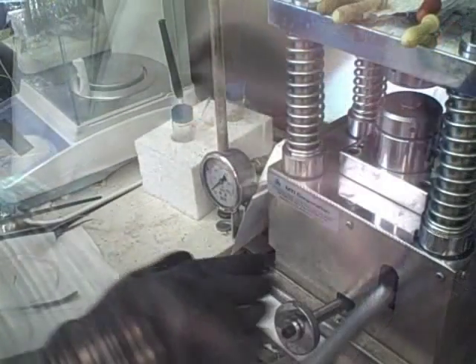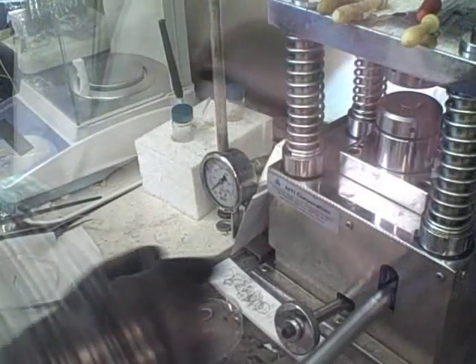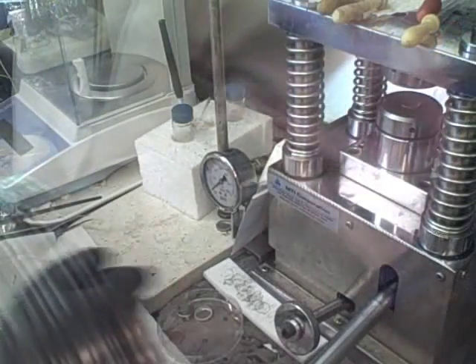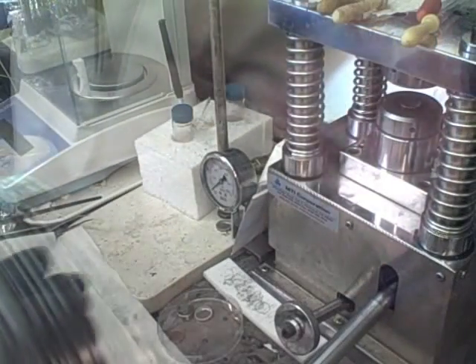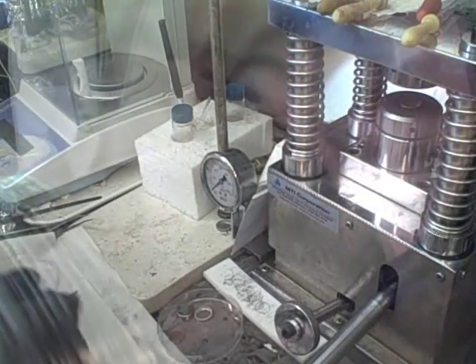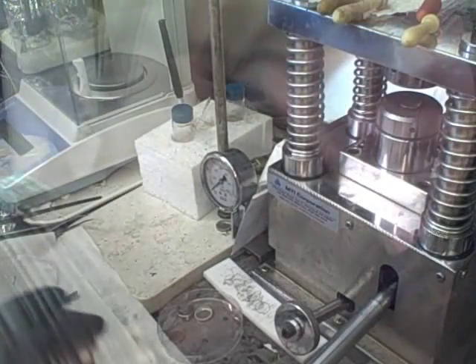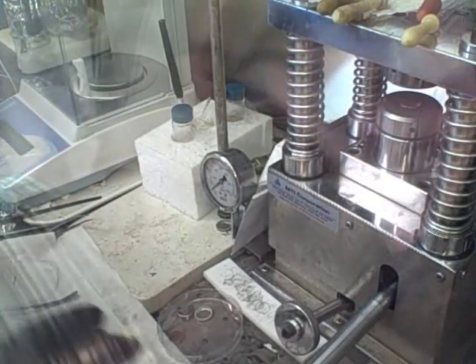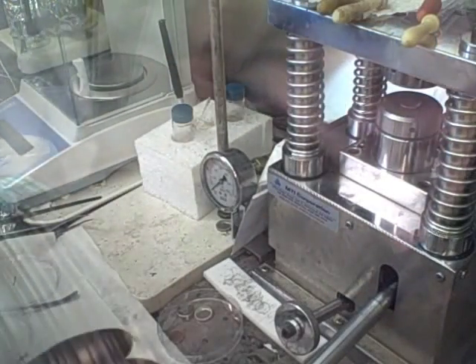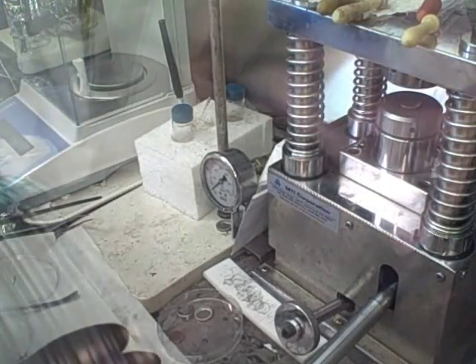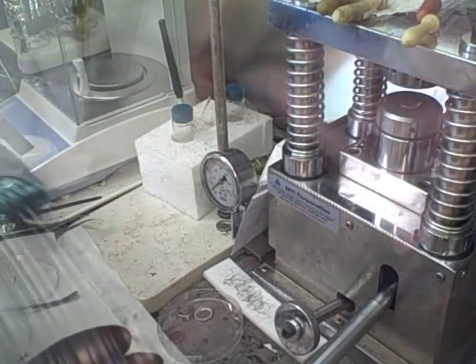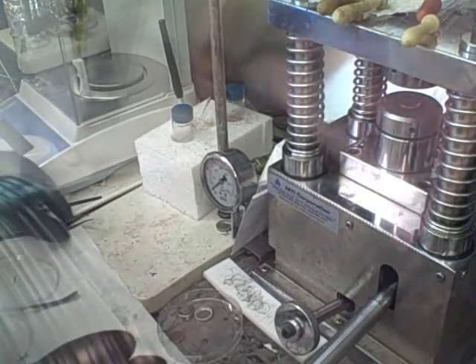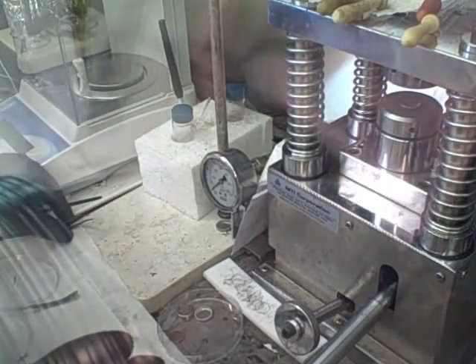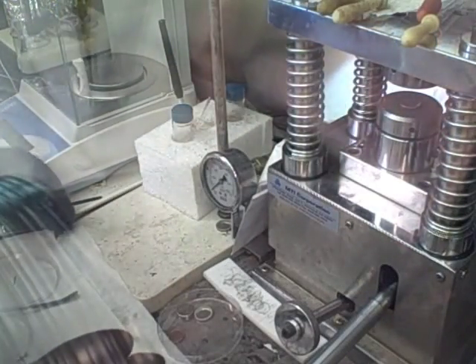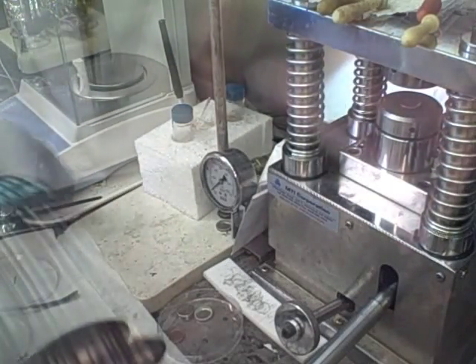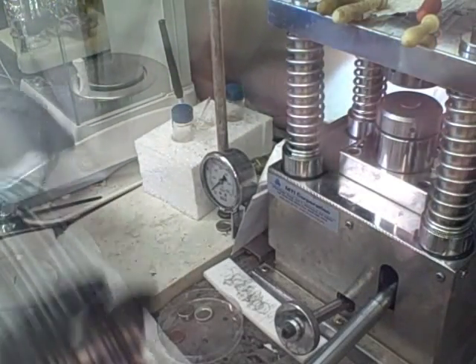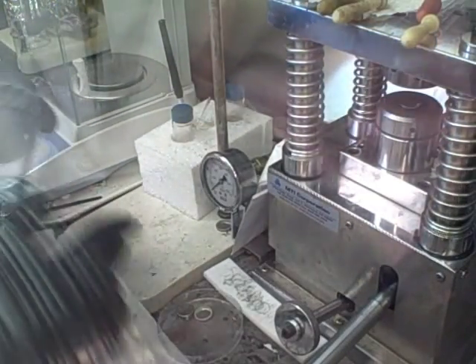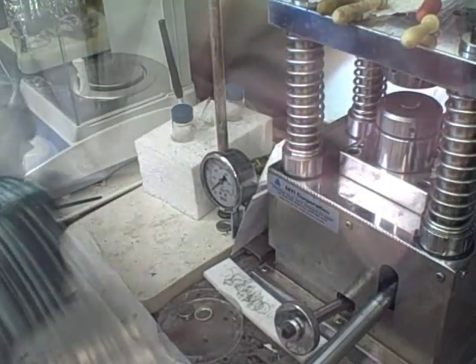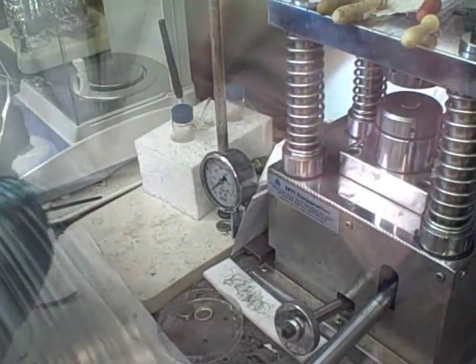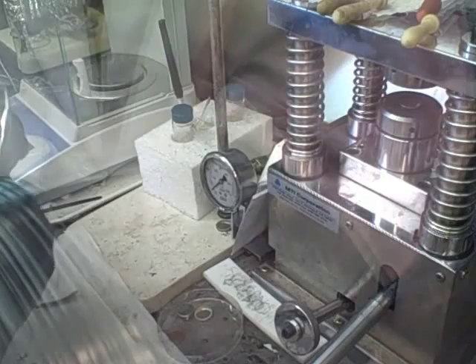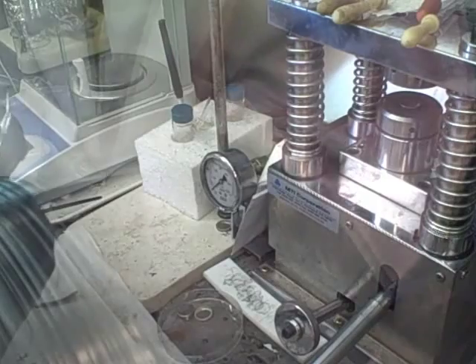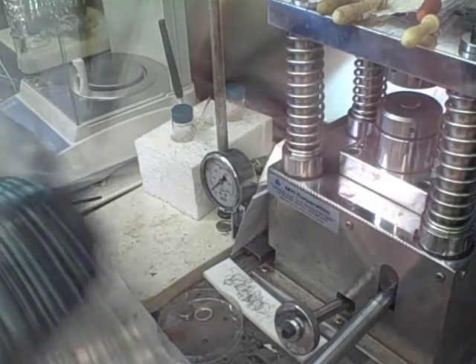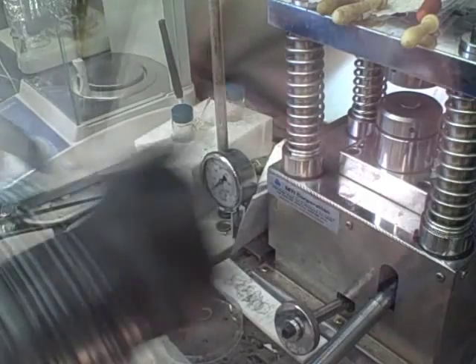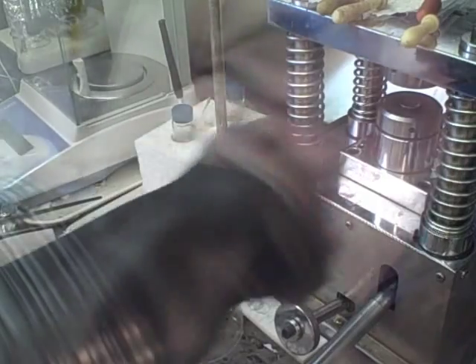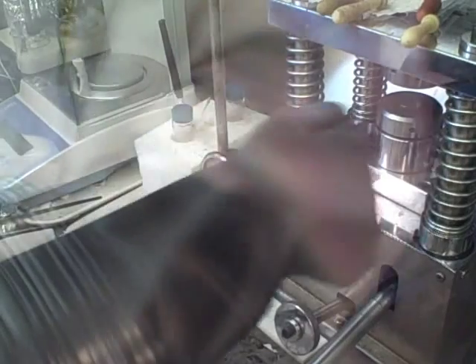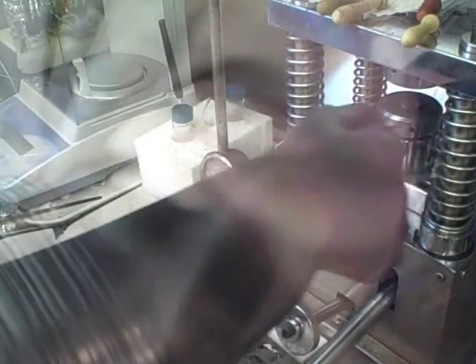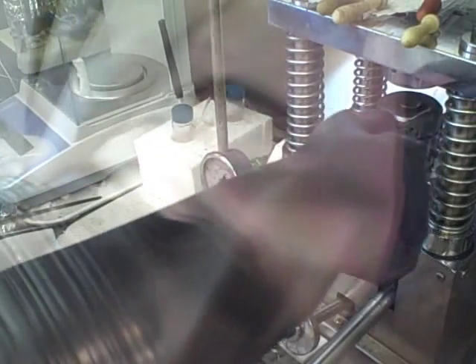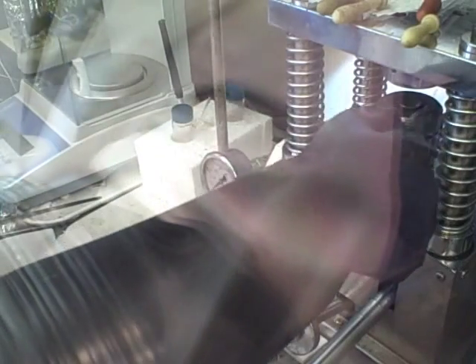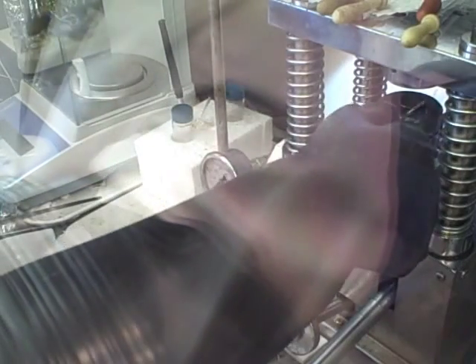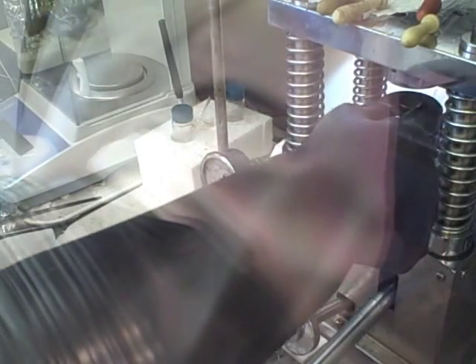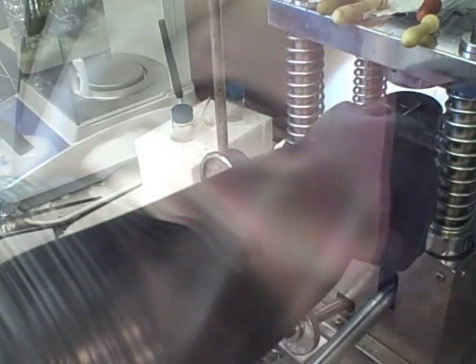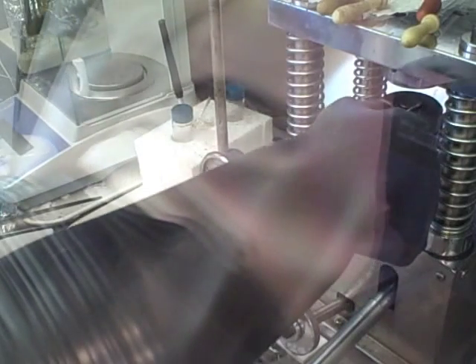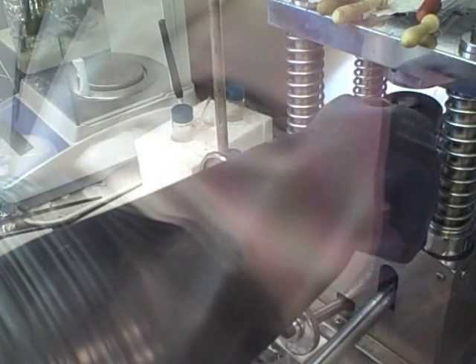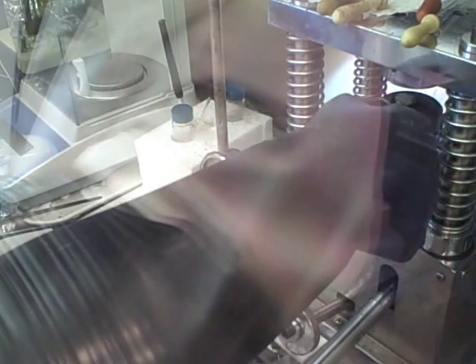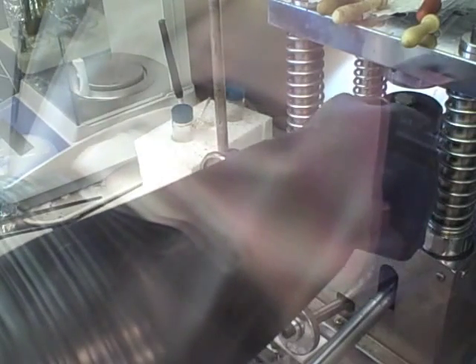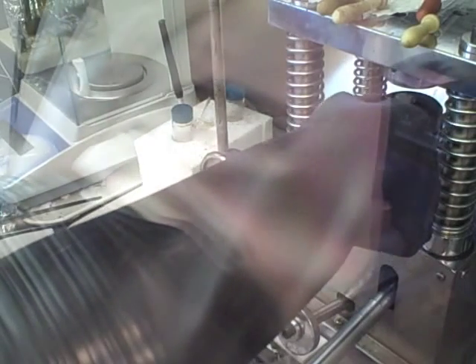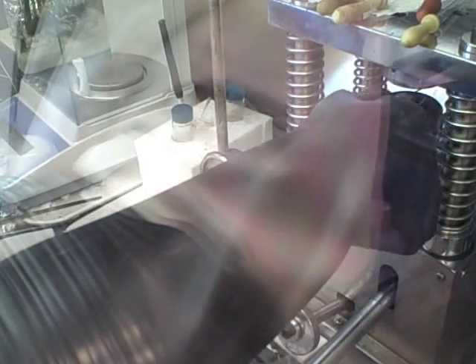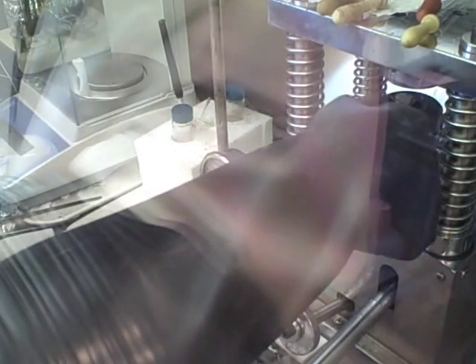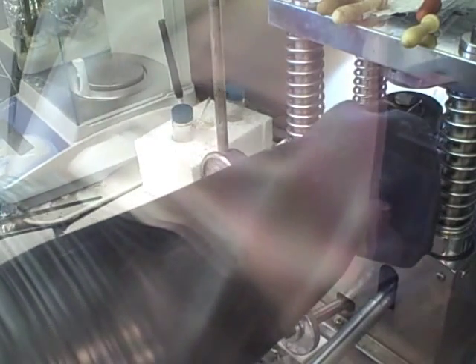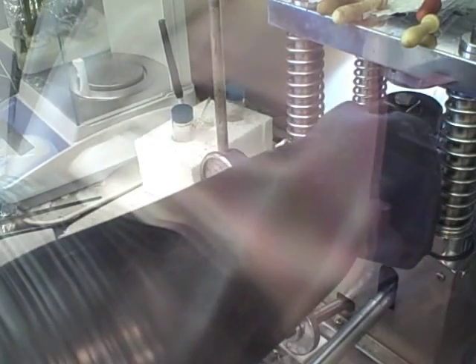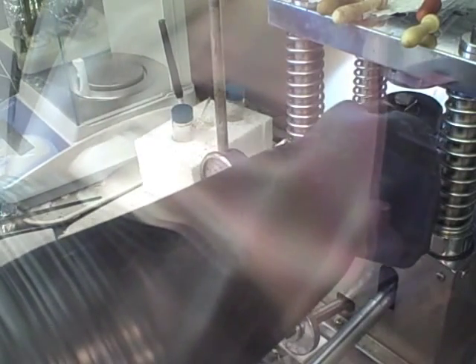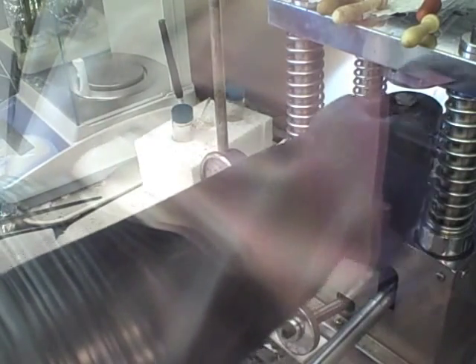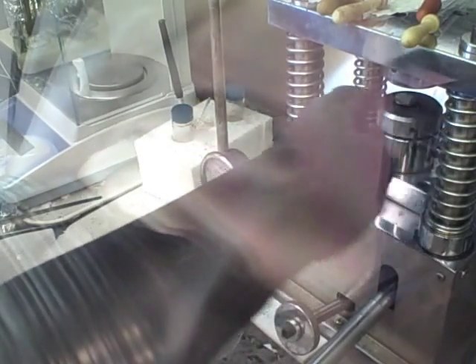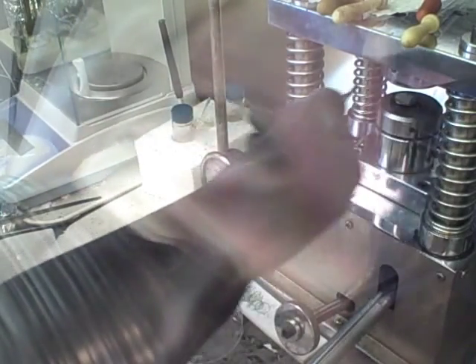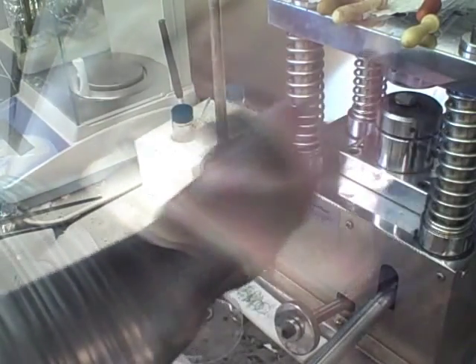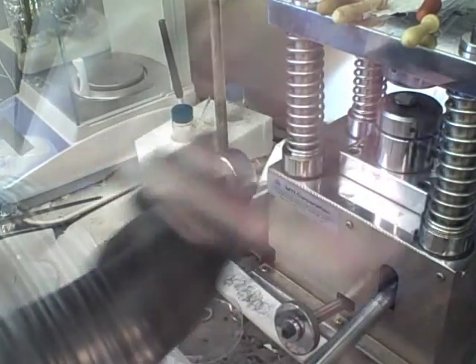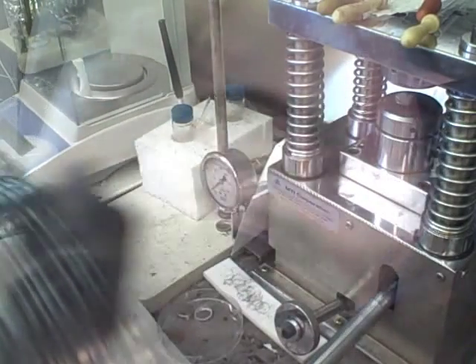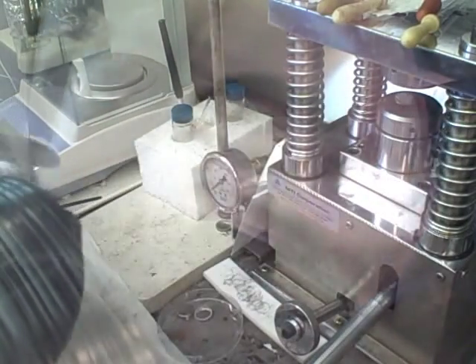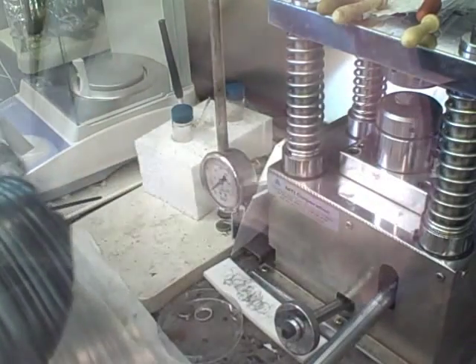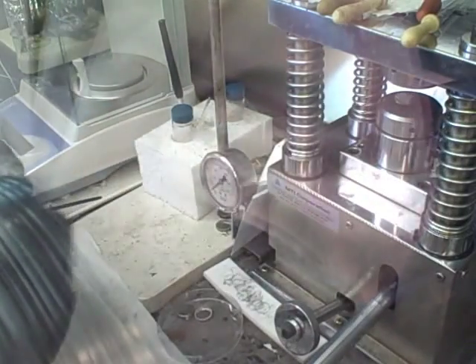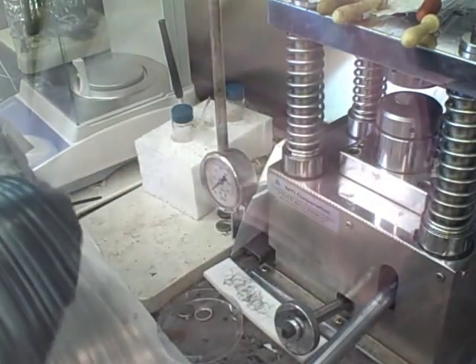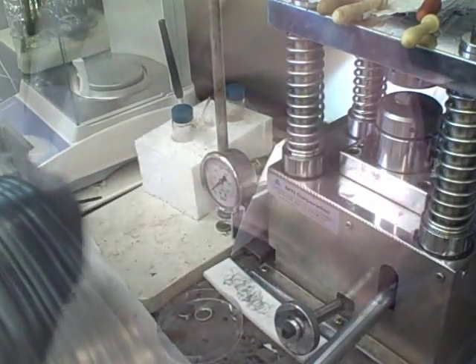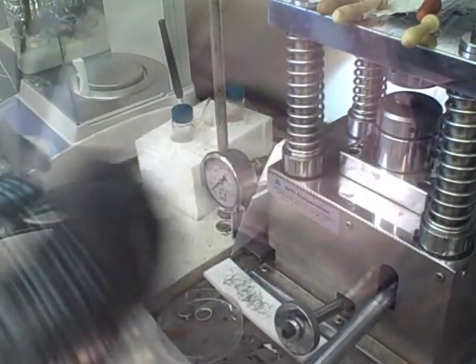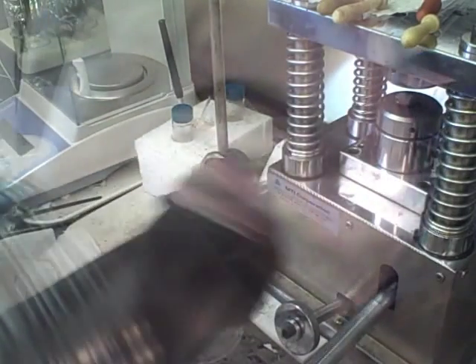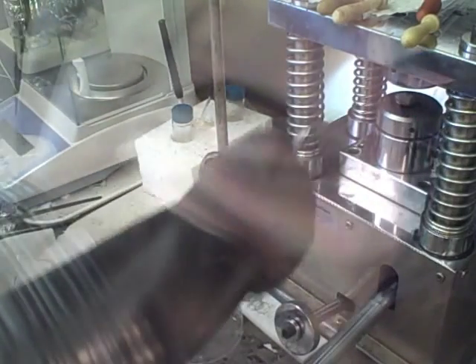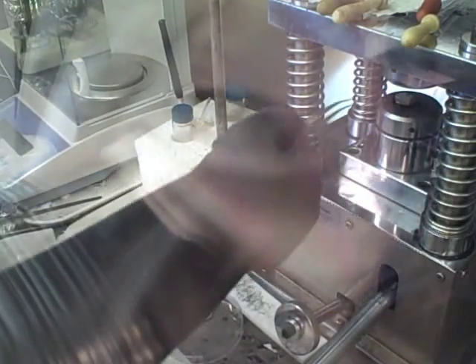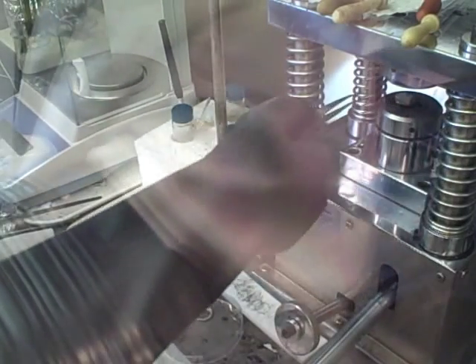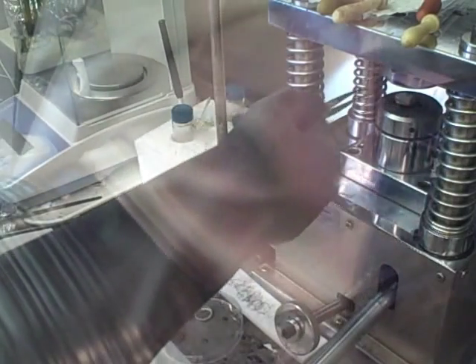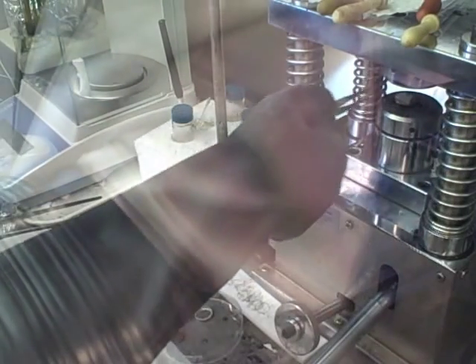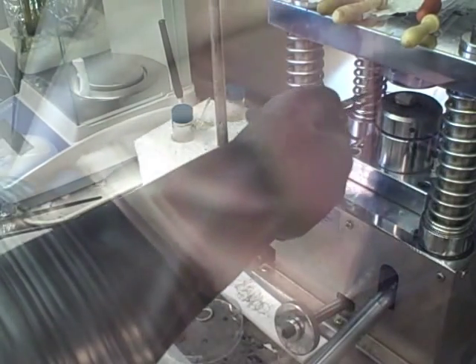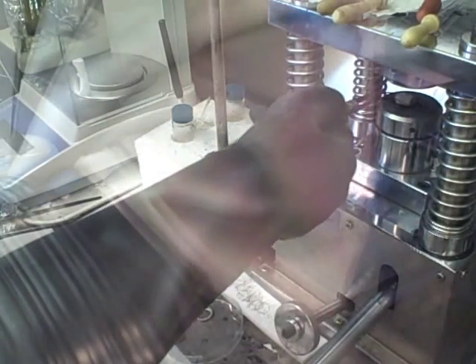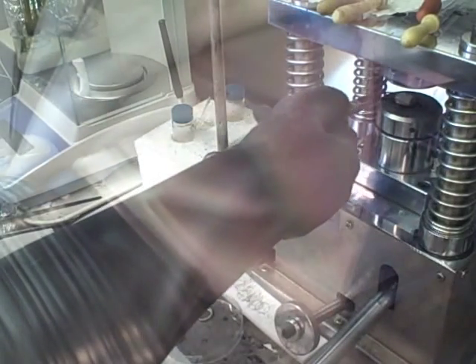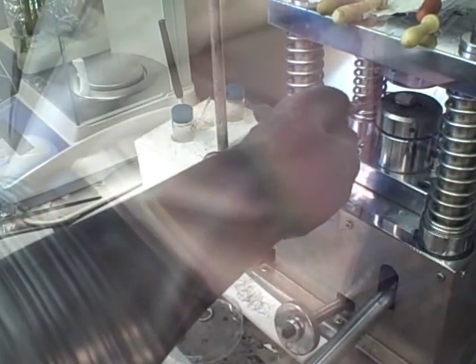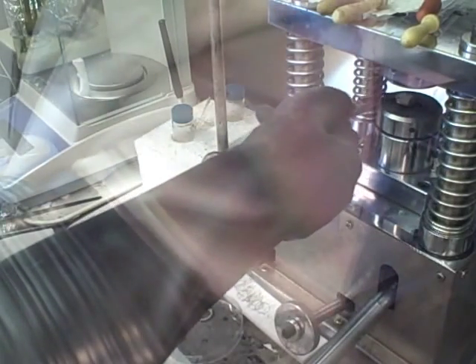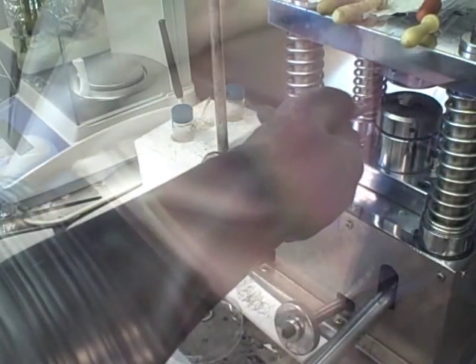The button cell can now be tested using MACCOR, which monitors relevant data such as cycle capacities and voltage curves.